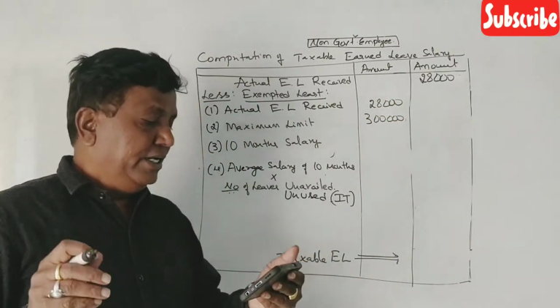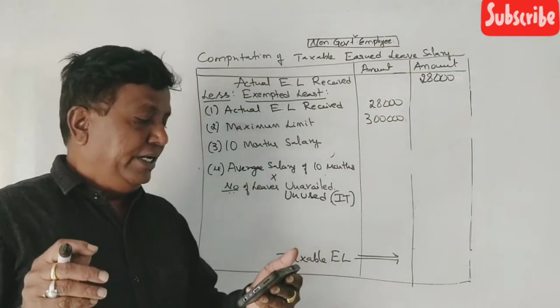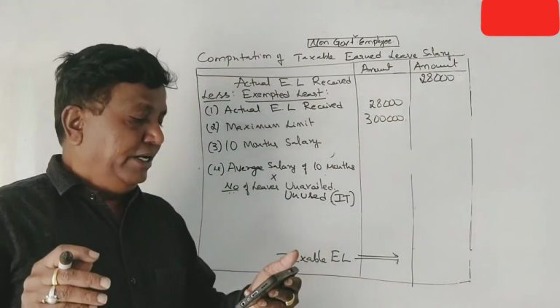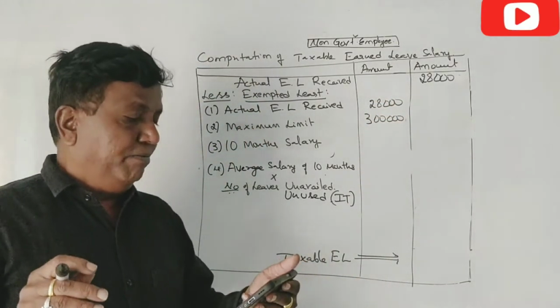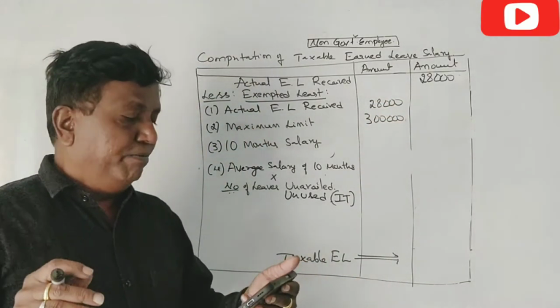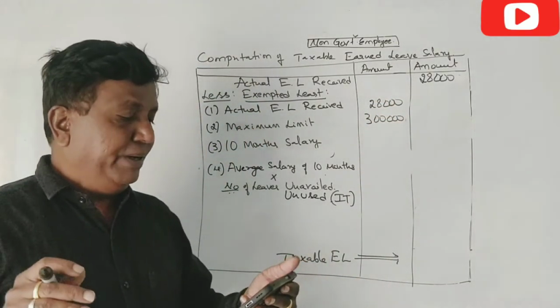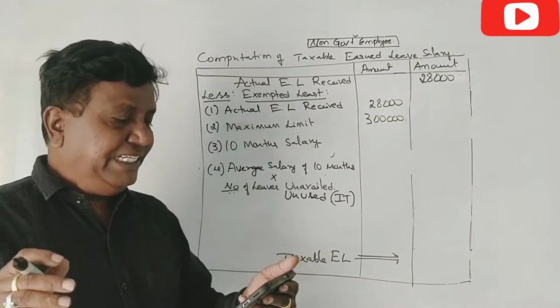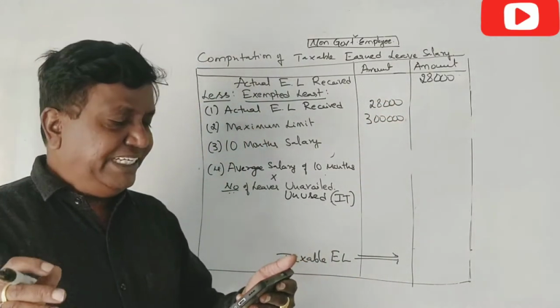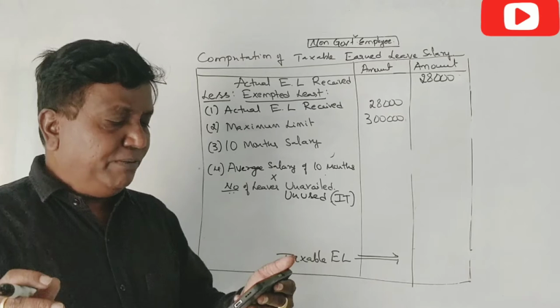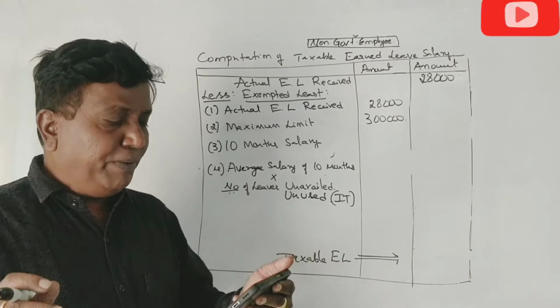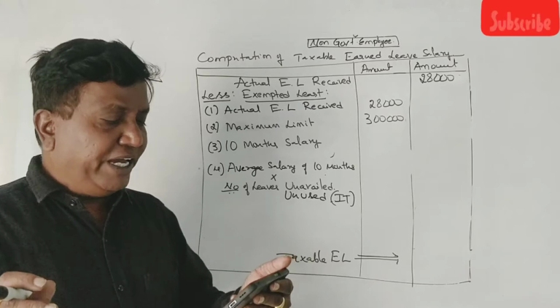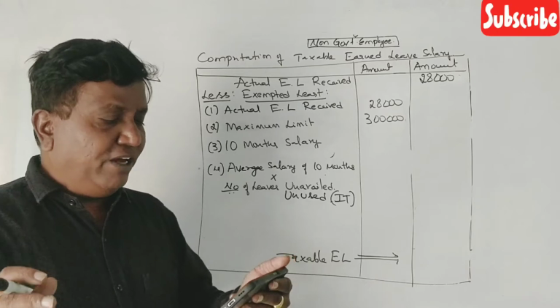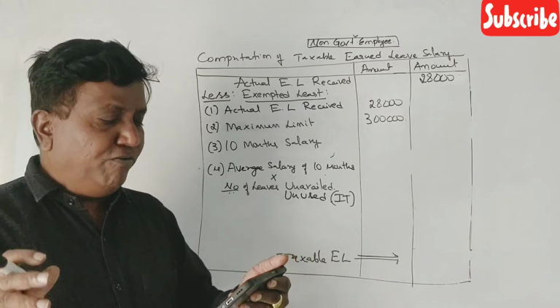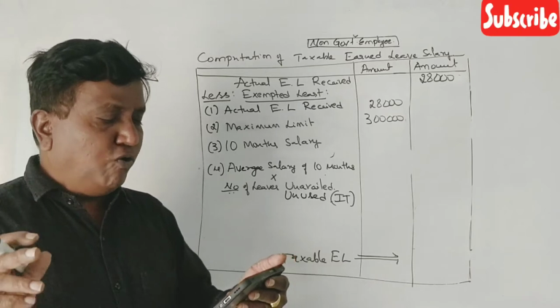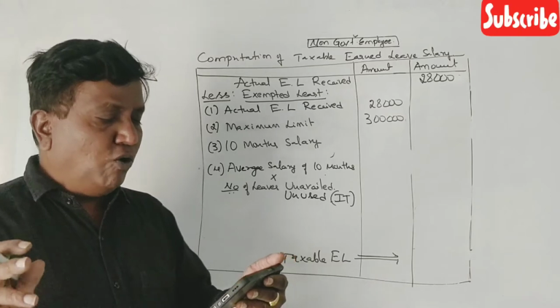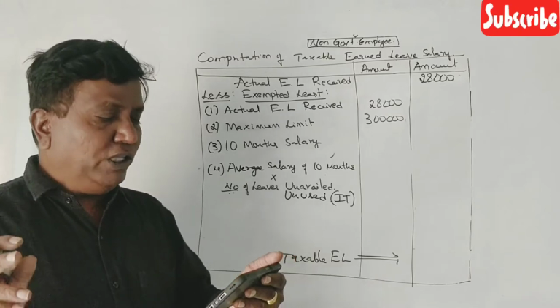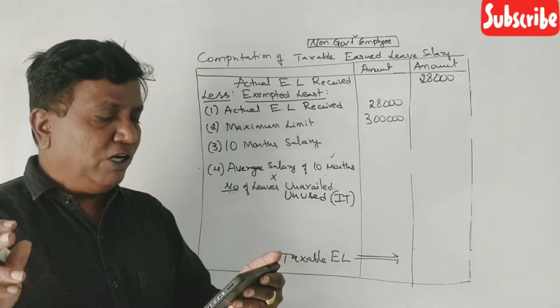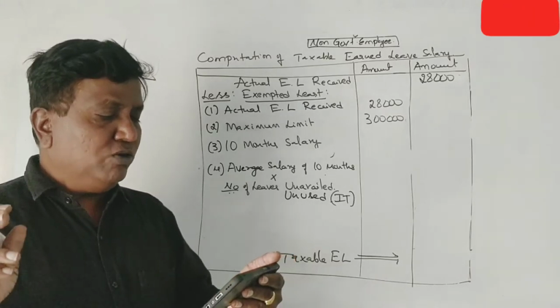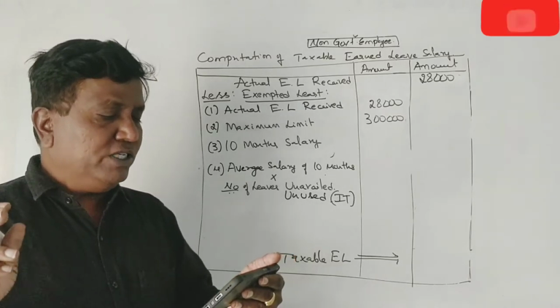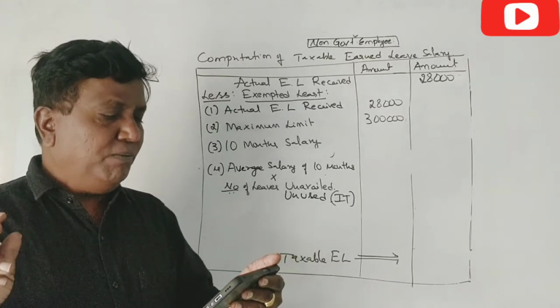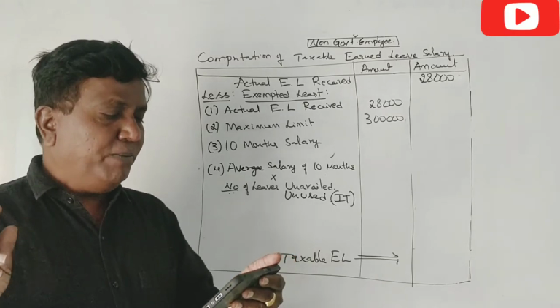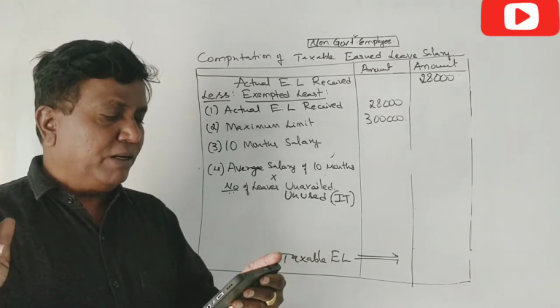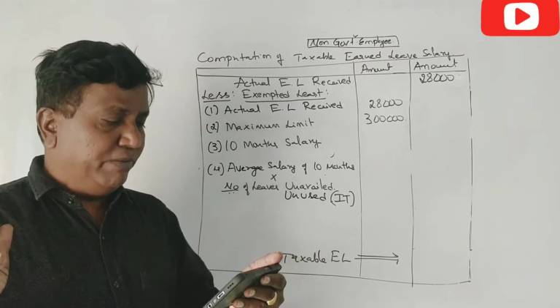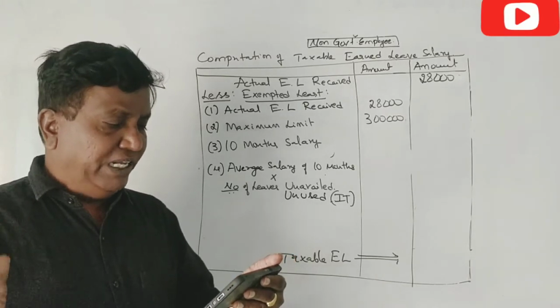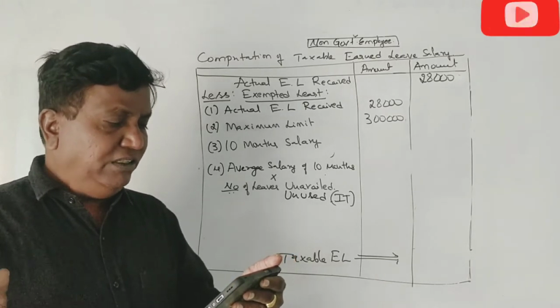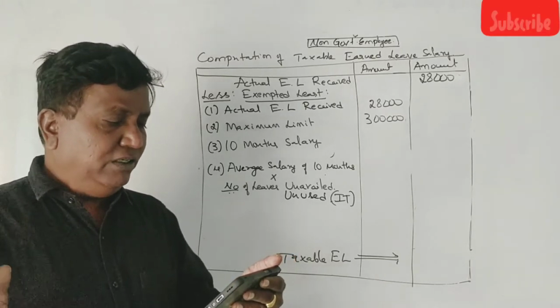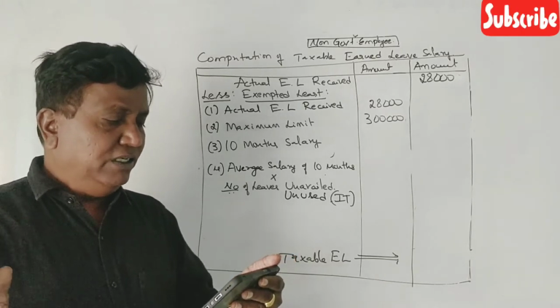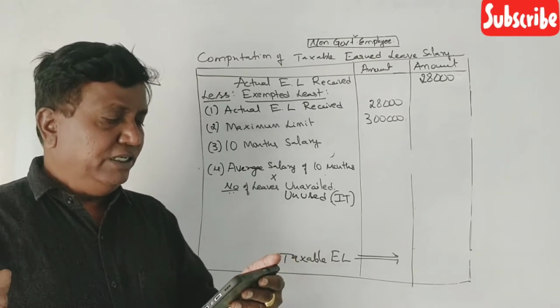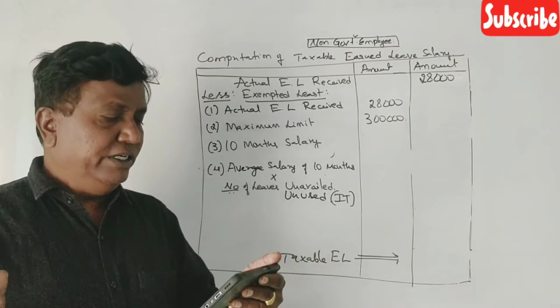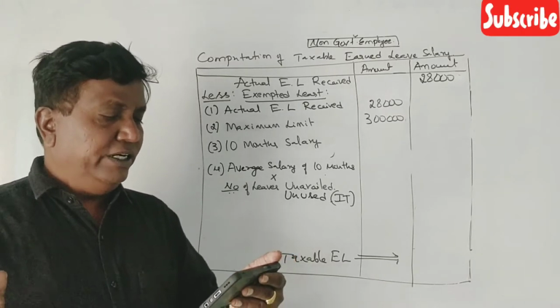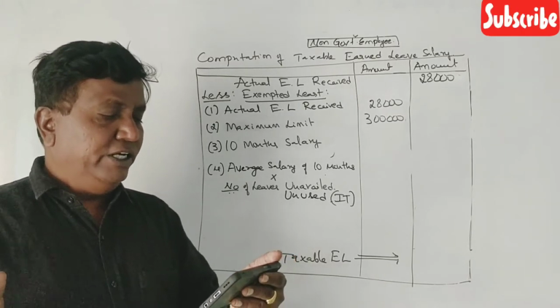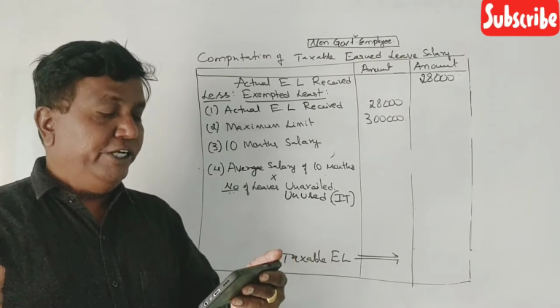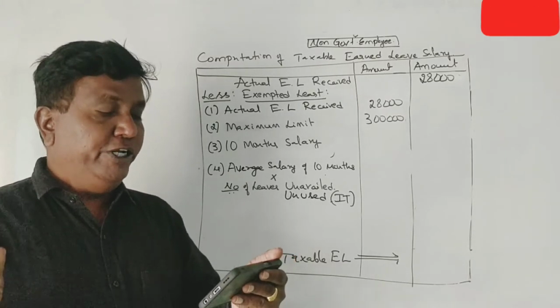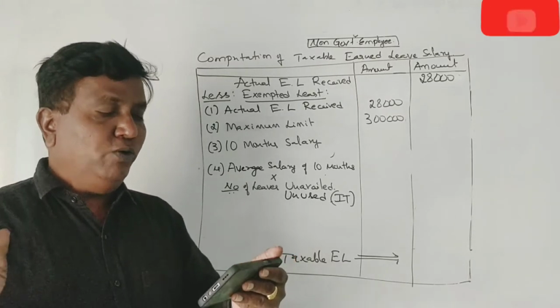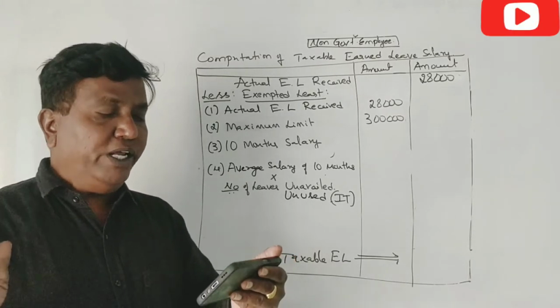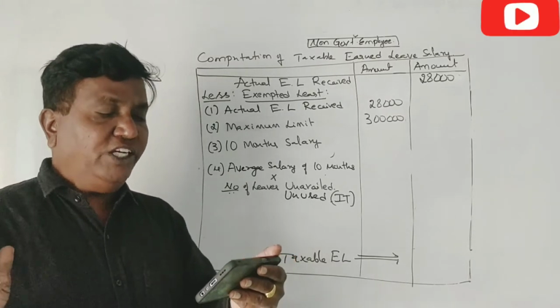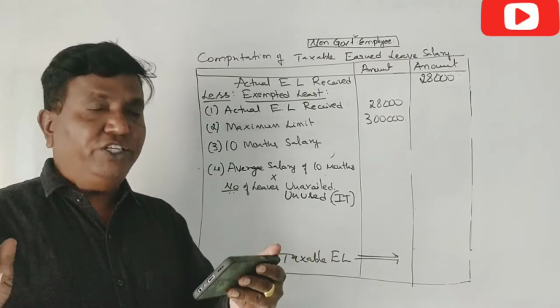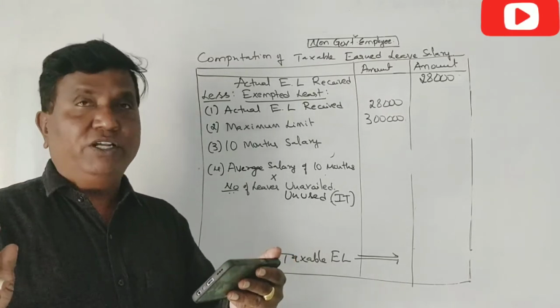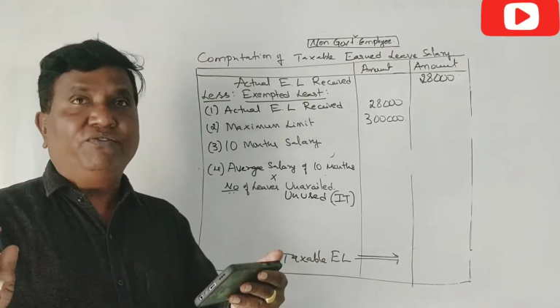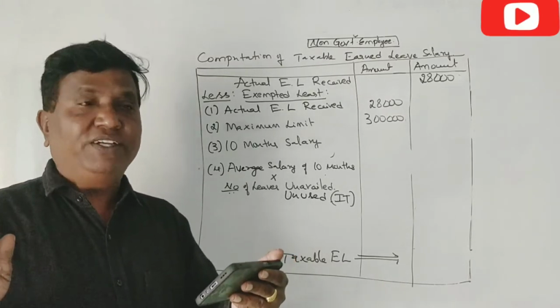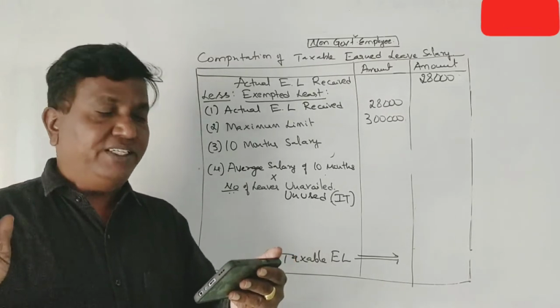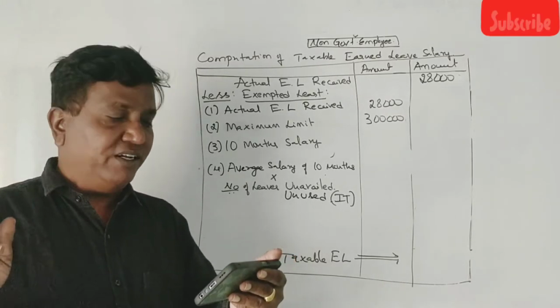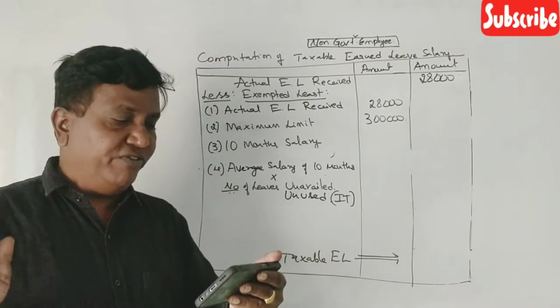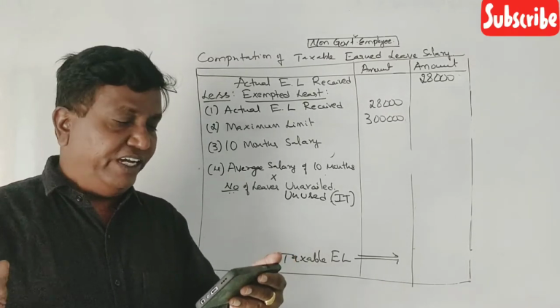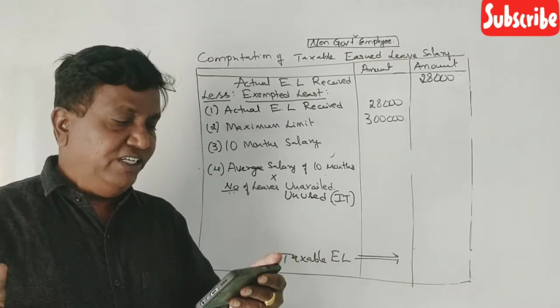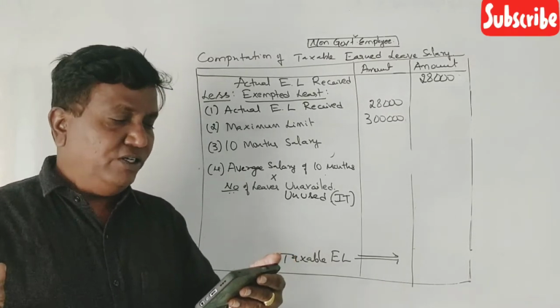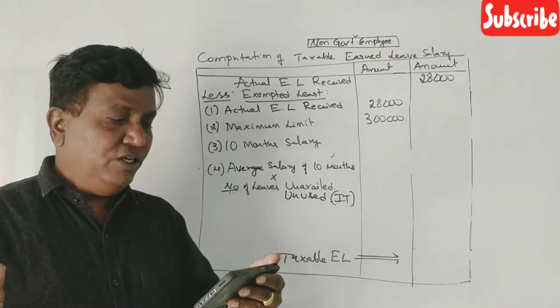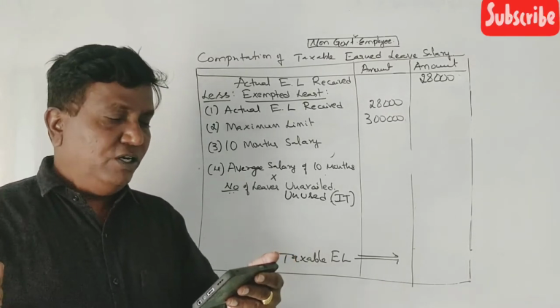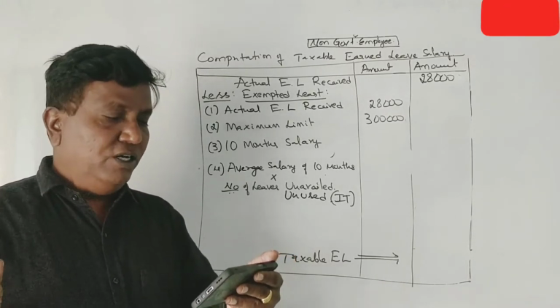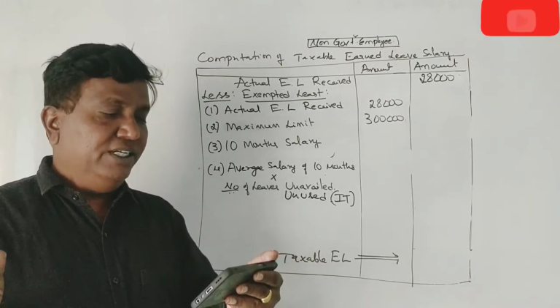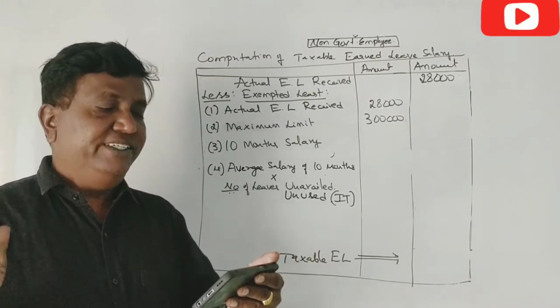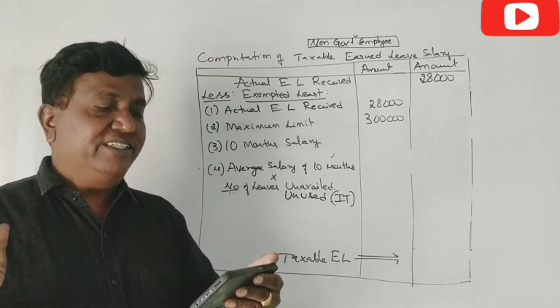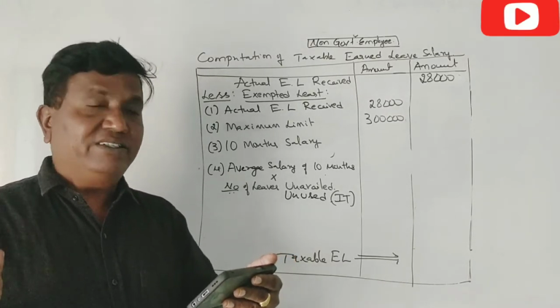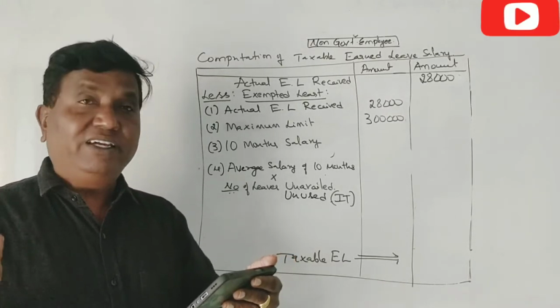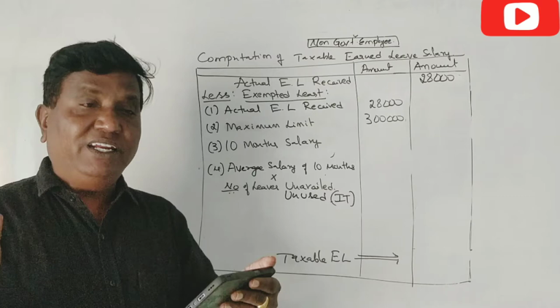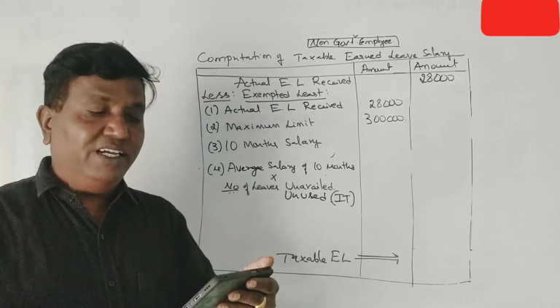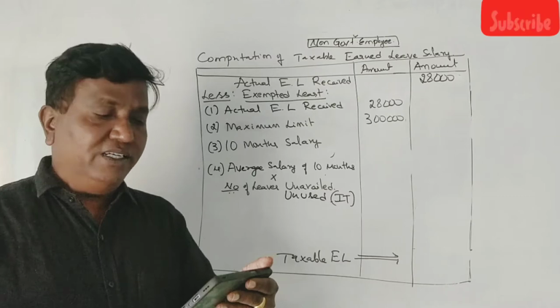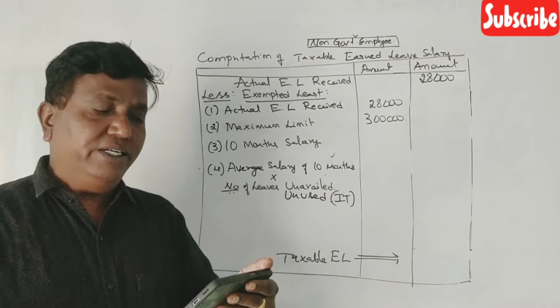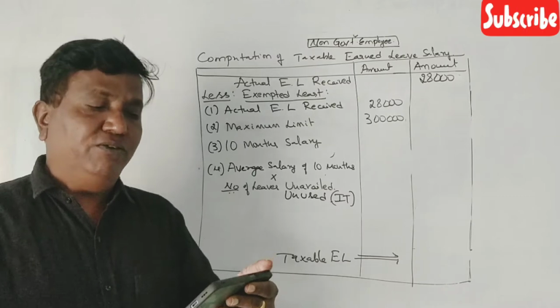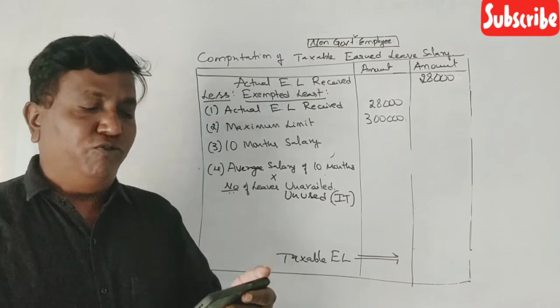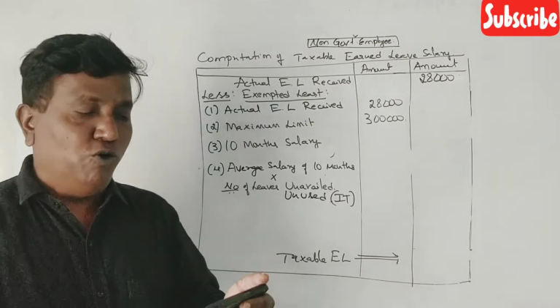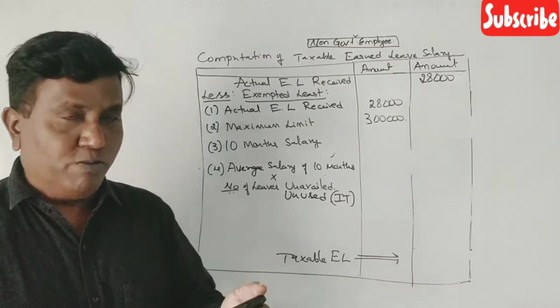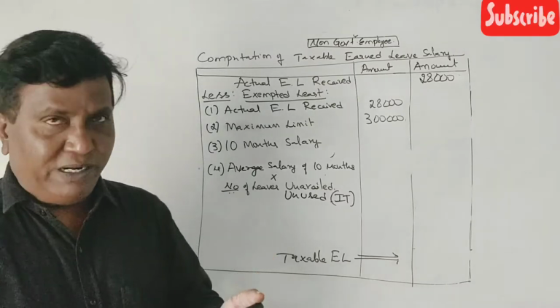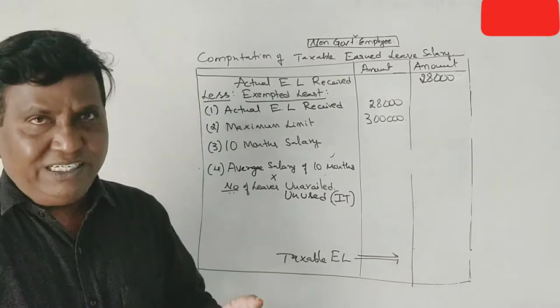You will get $4,000 per month salary. Duration of the service is 16 years and 4 months.